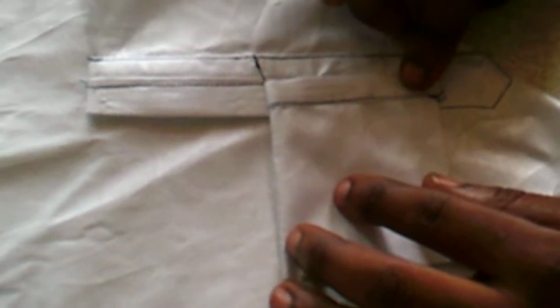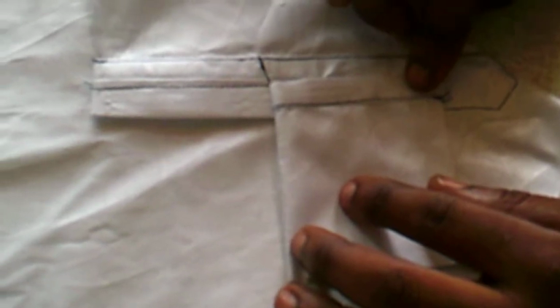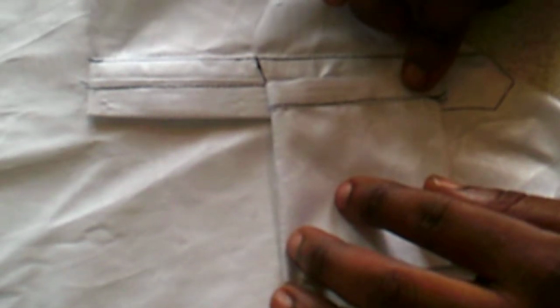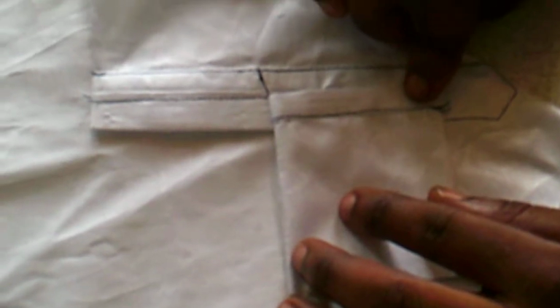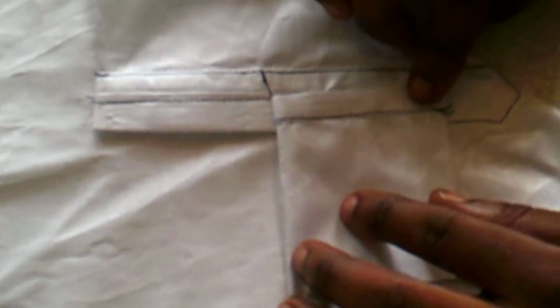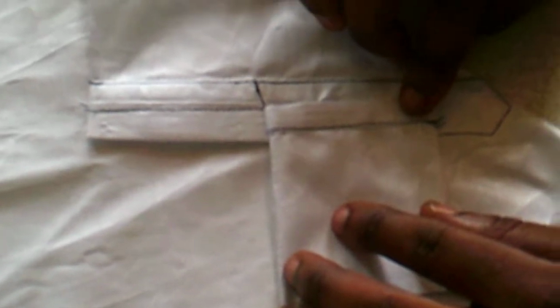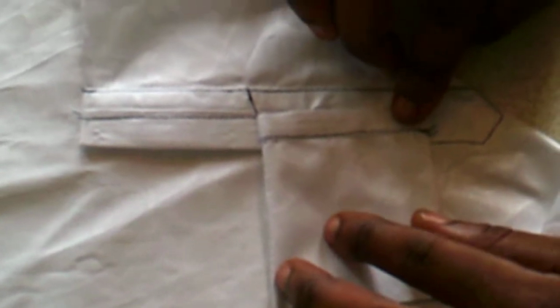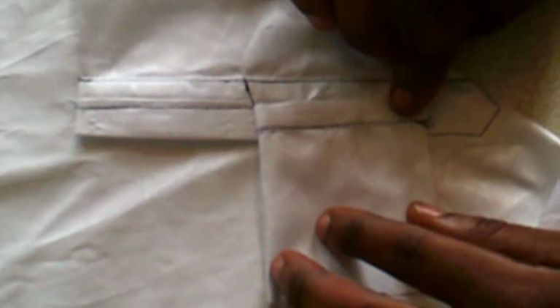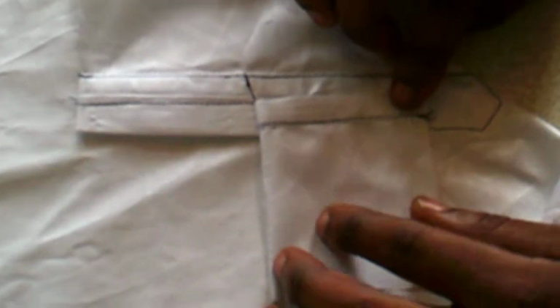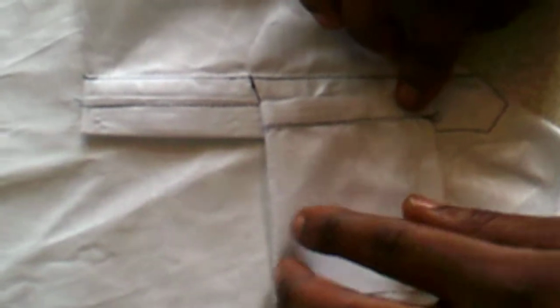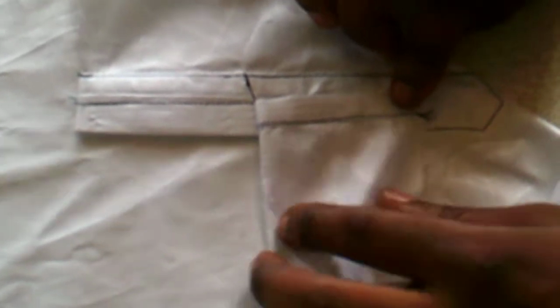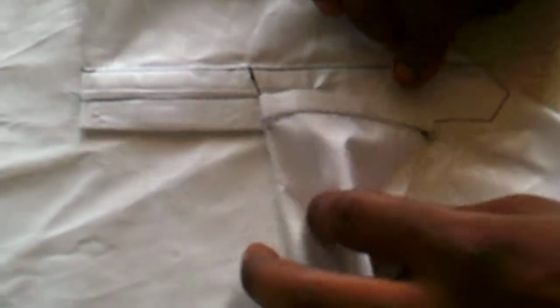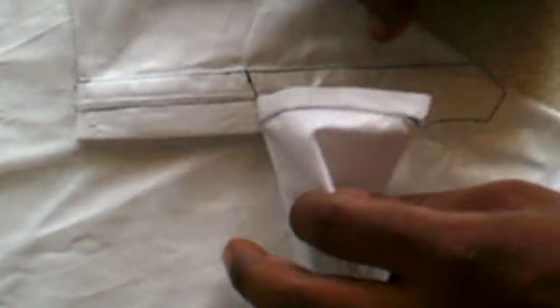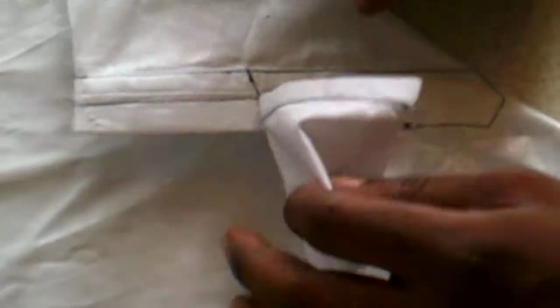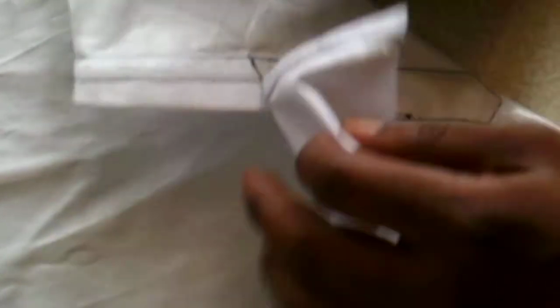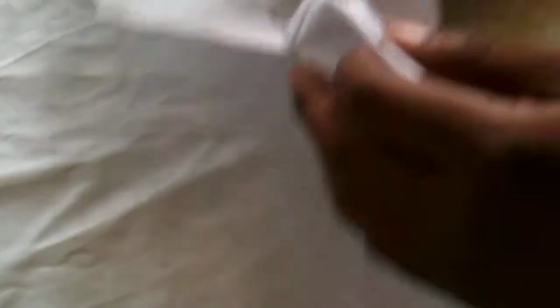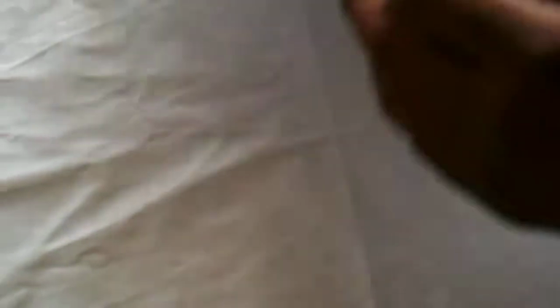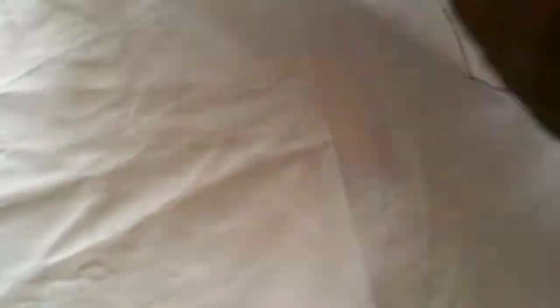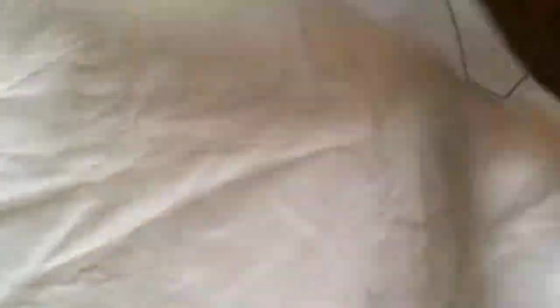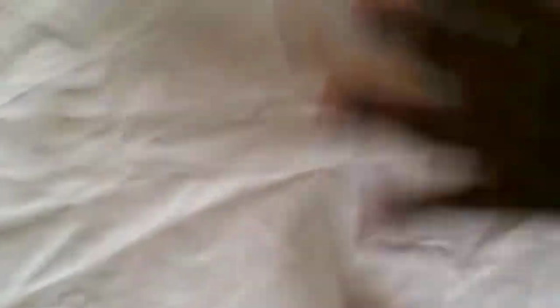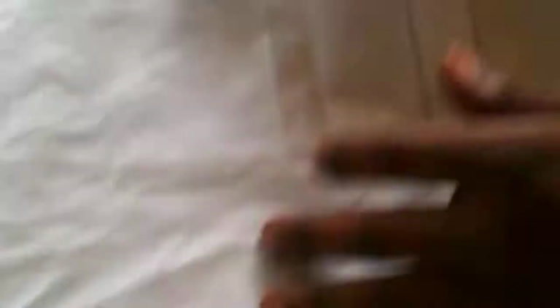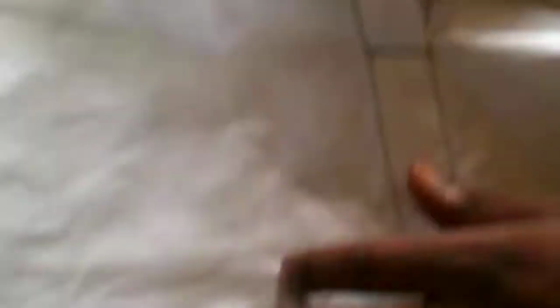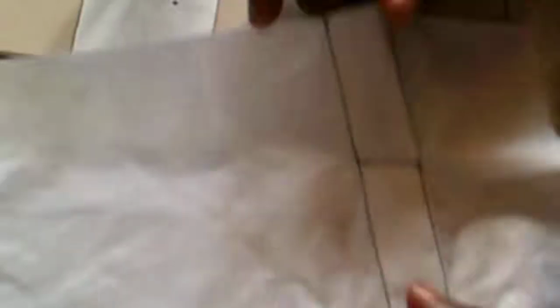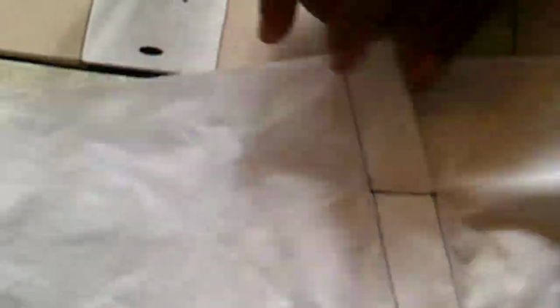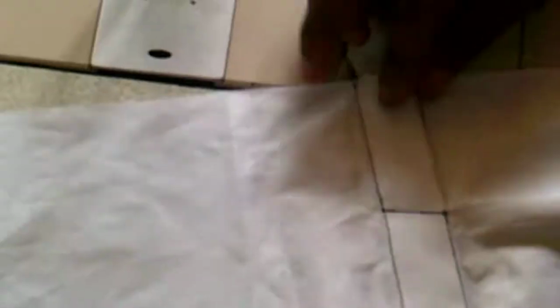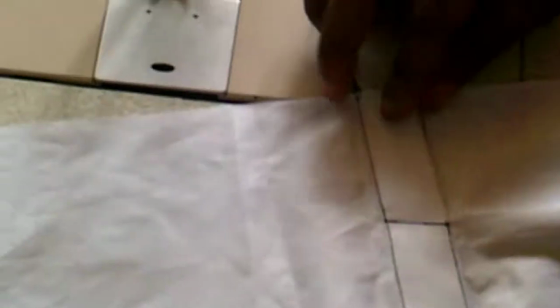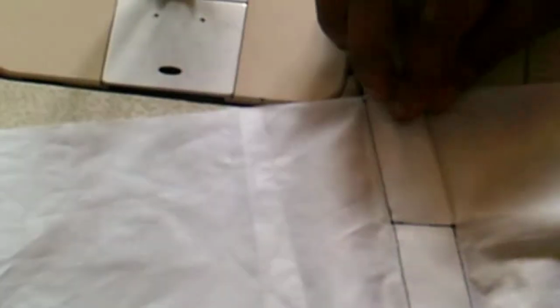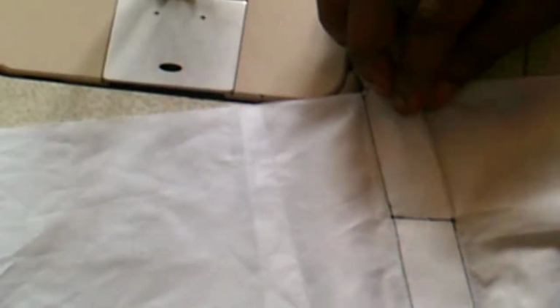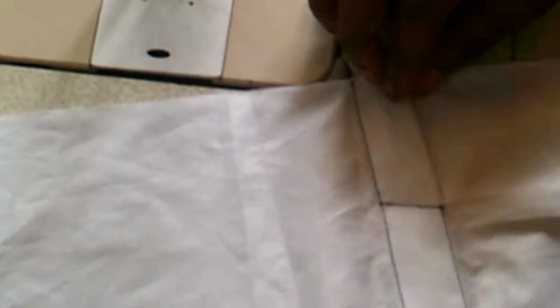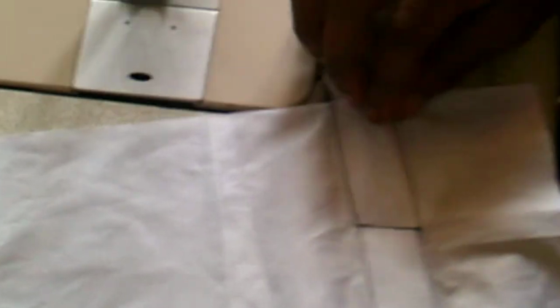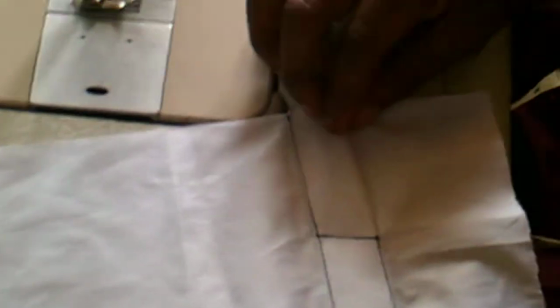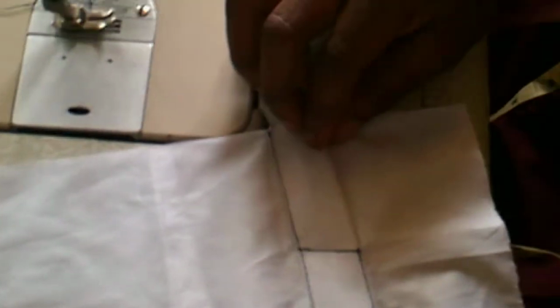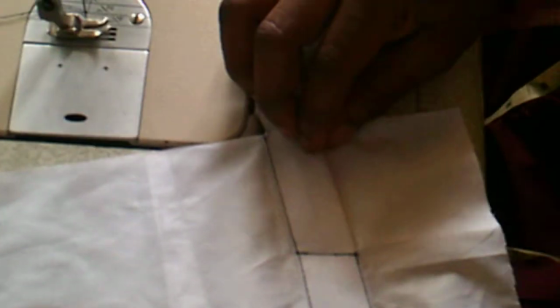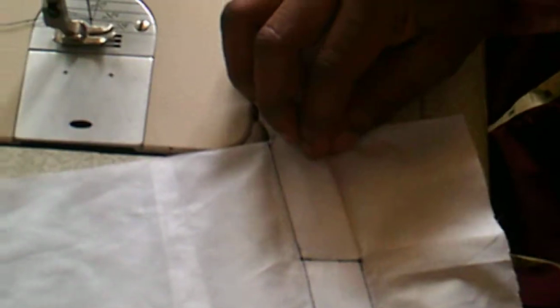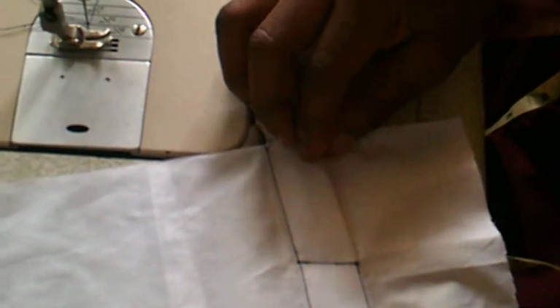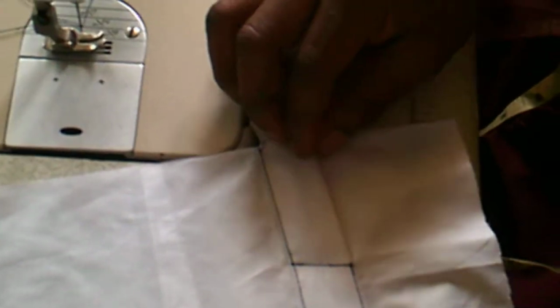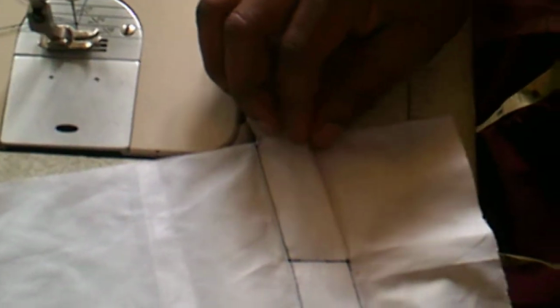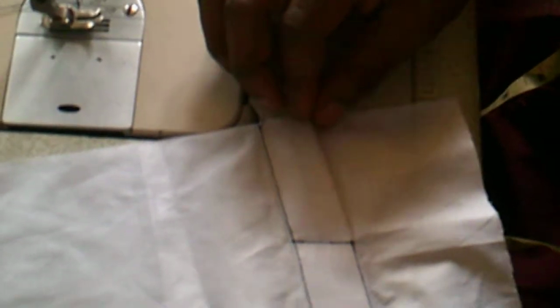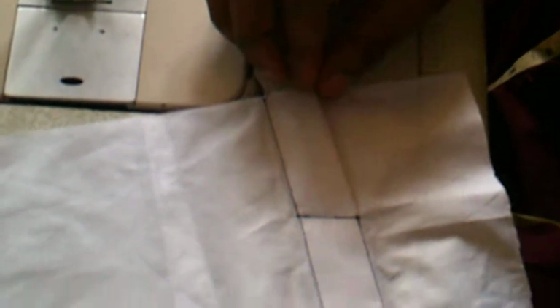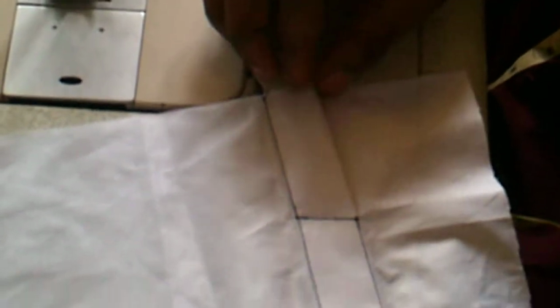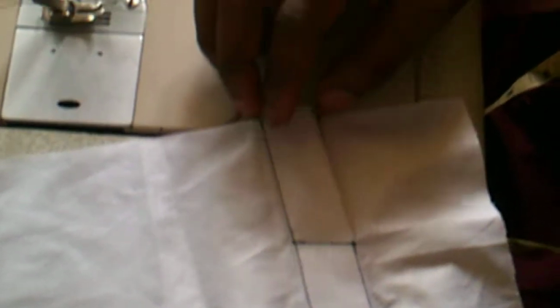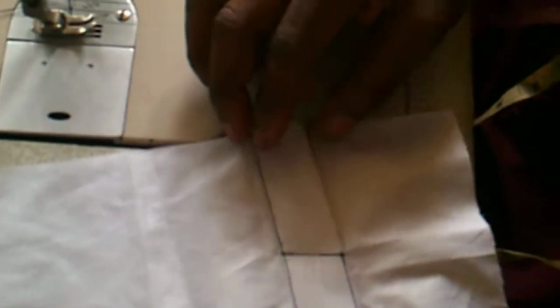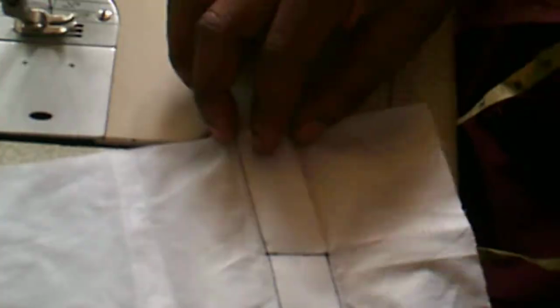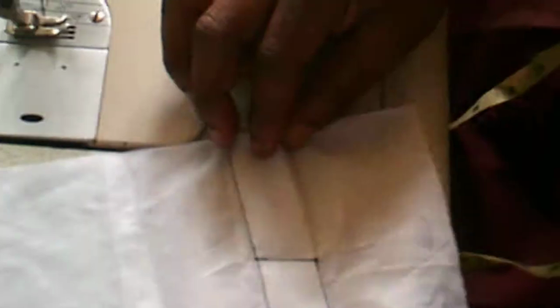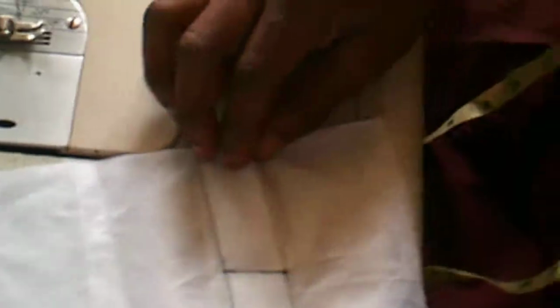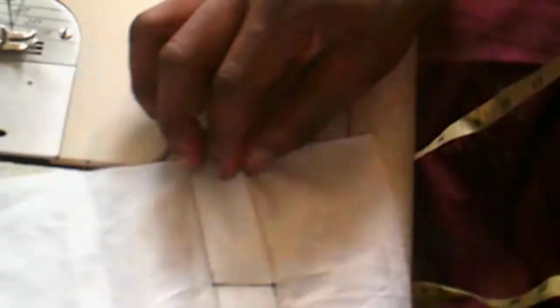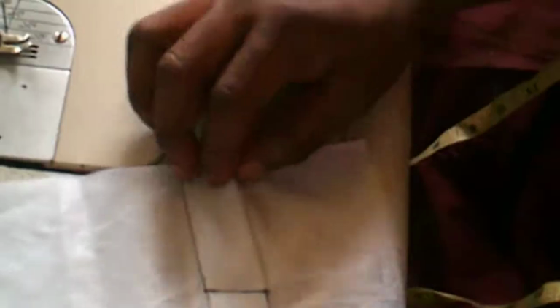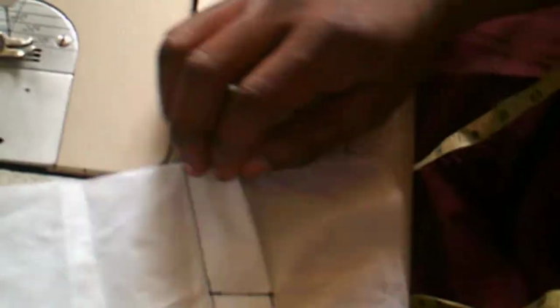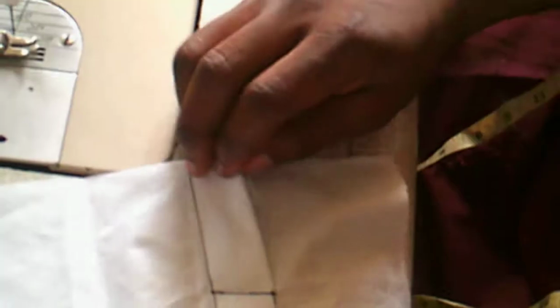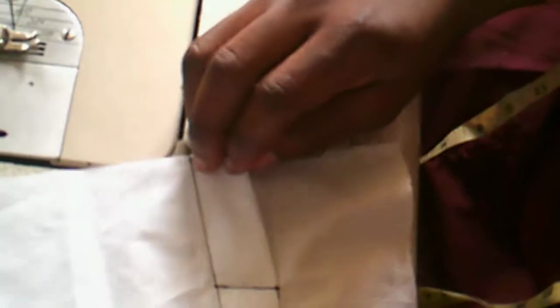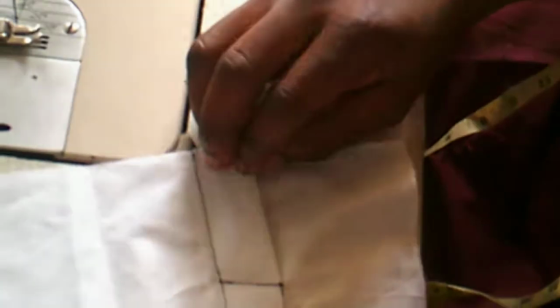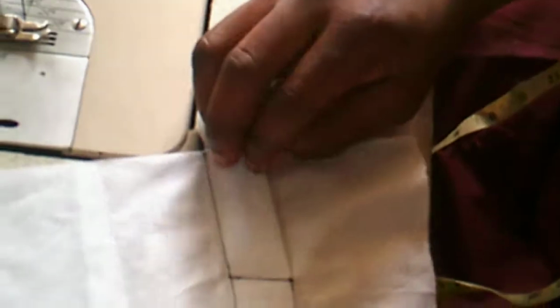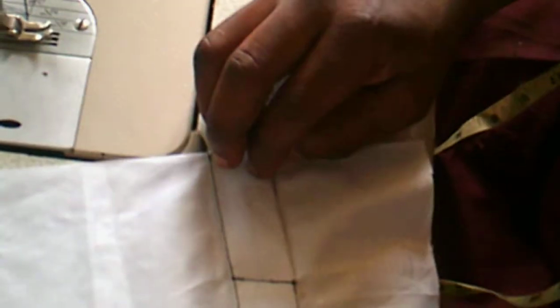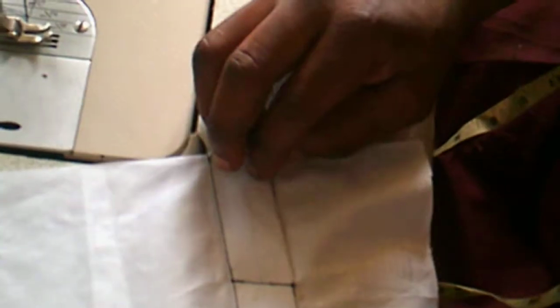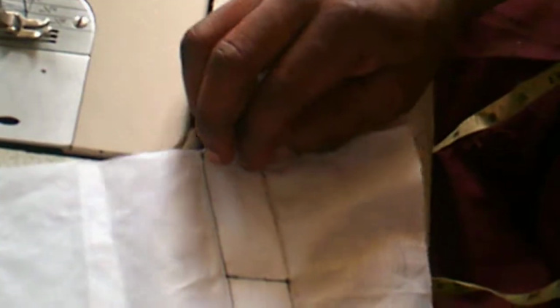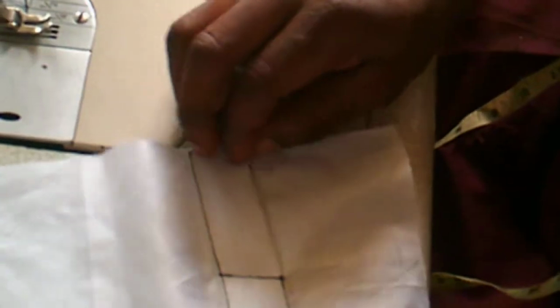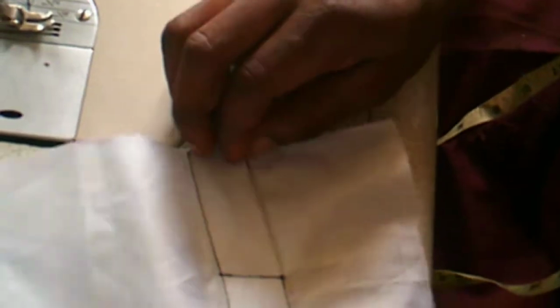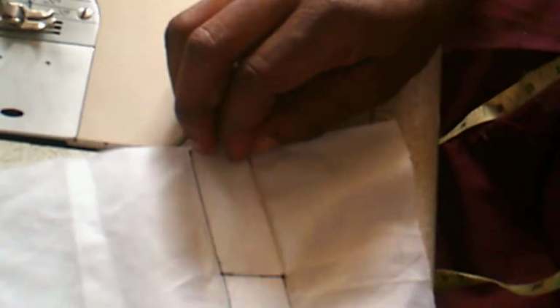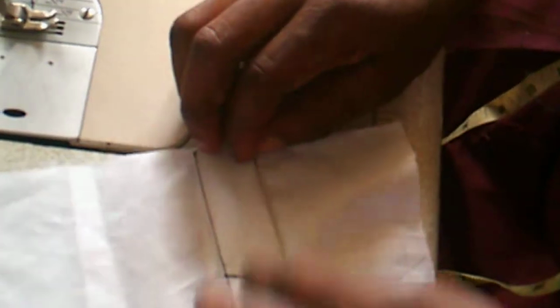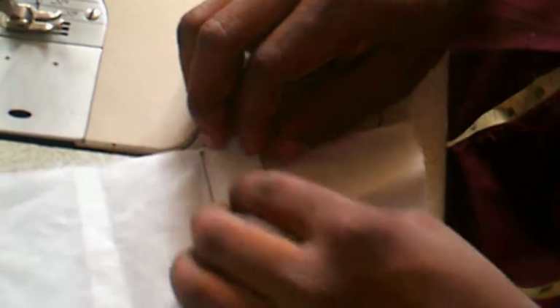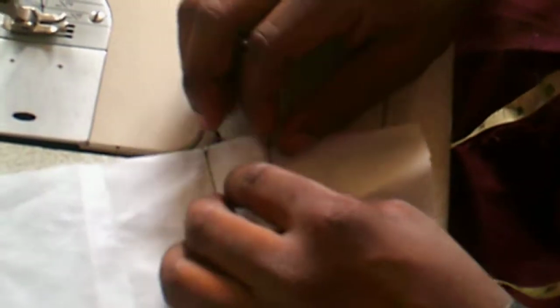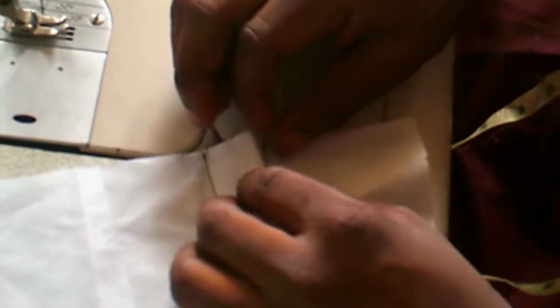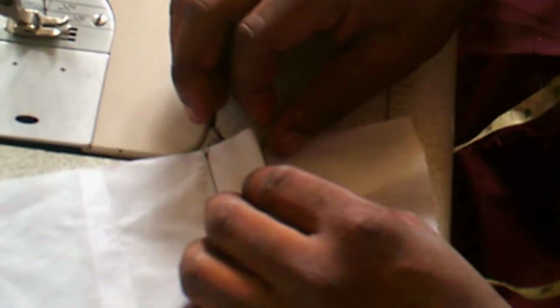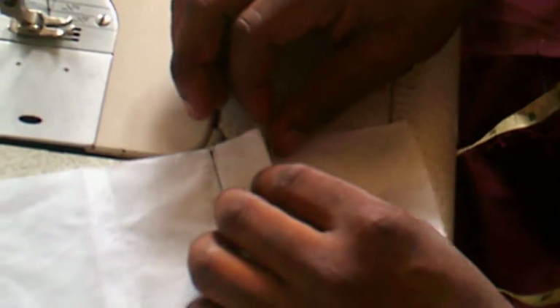Now we are going to insert the cuff of the sleeve to make it a complete sleeve.